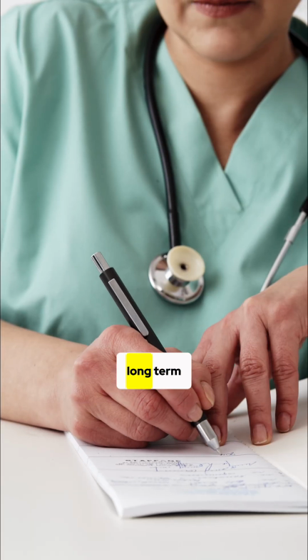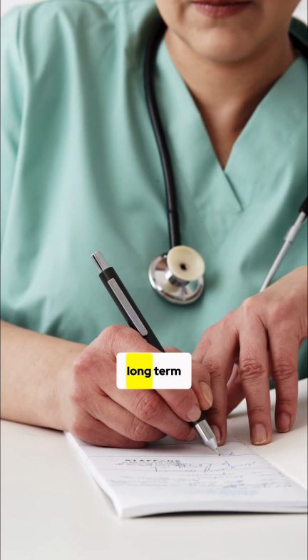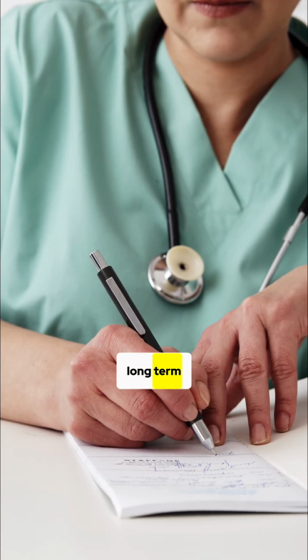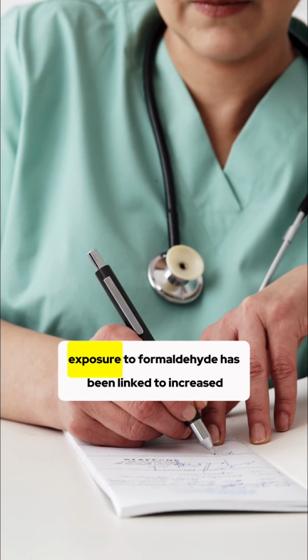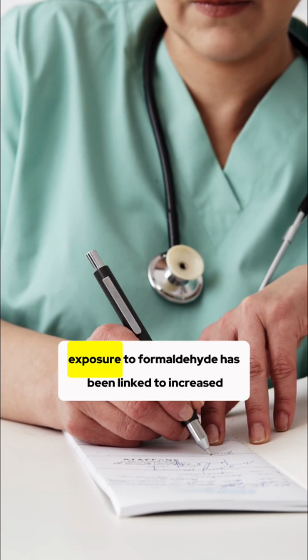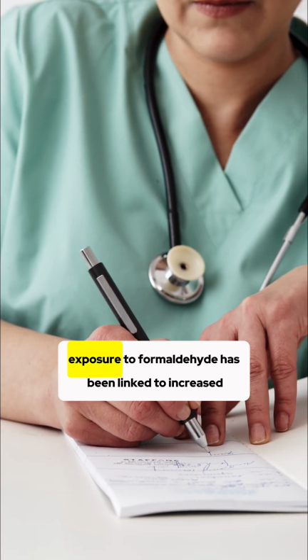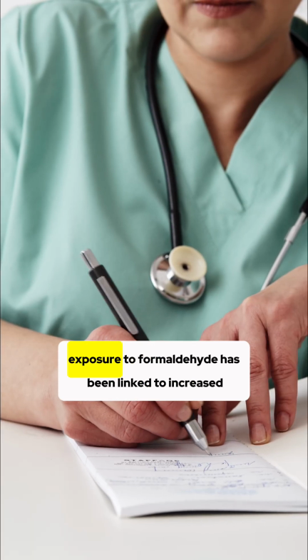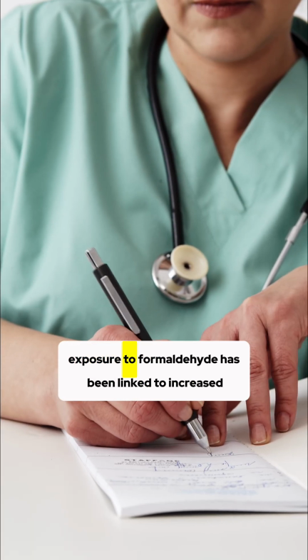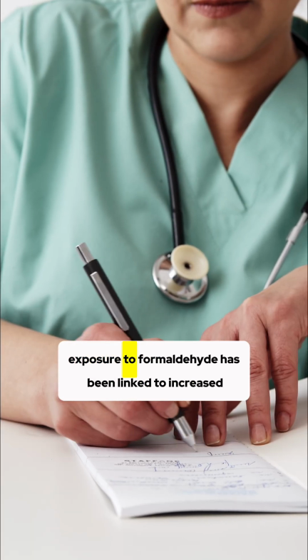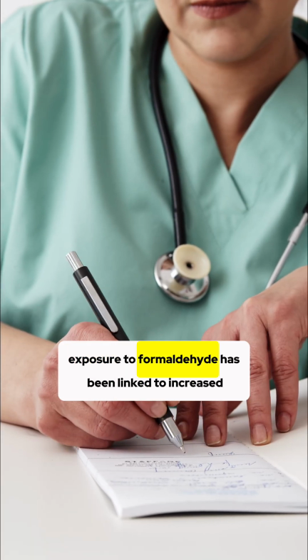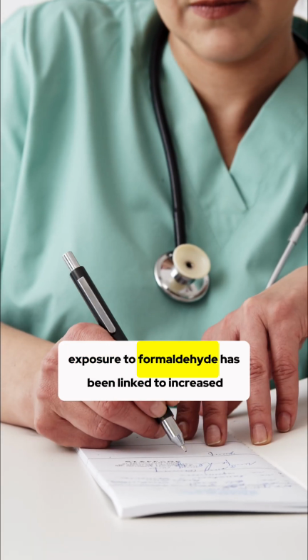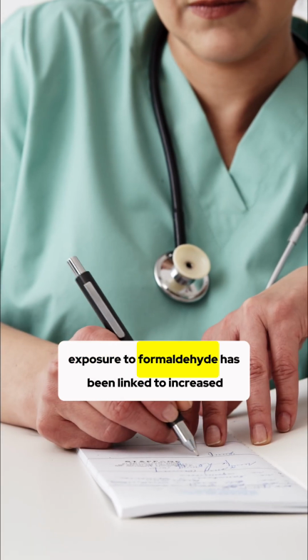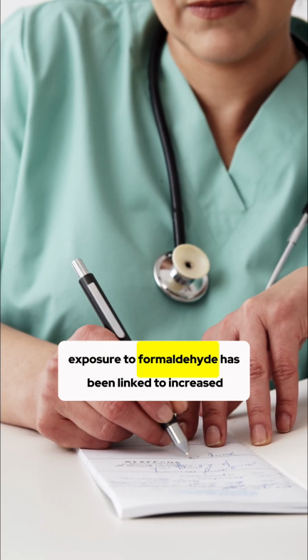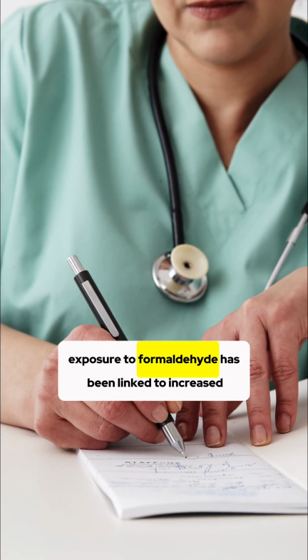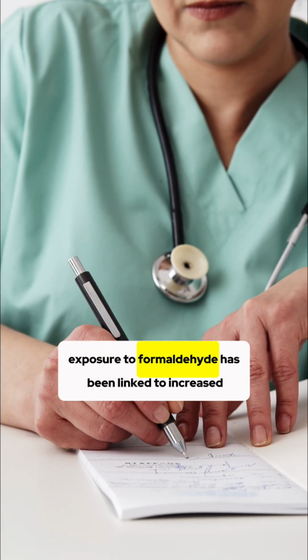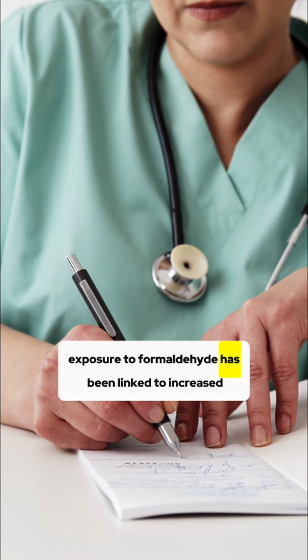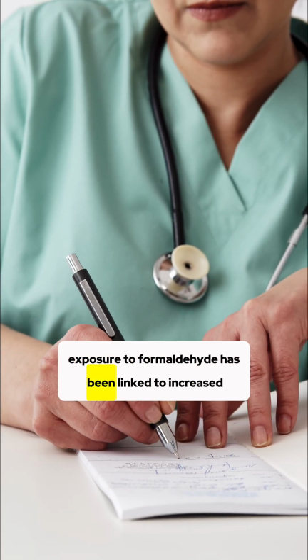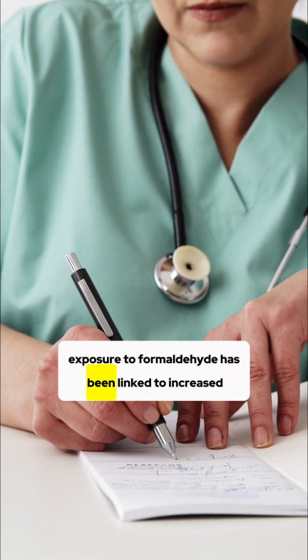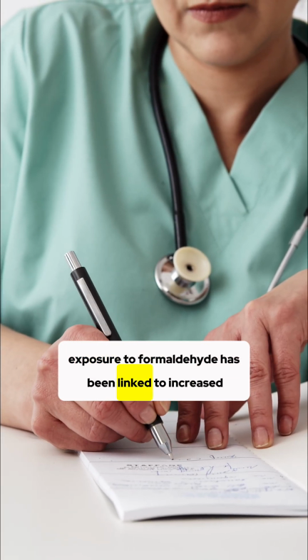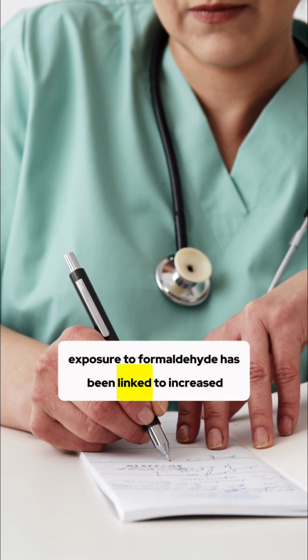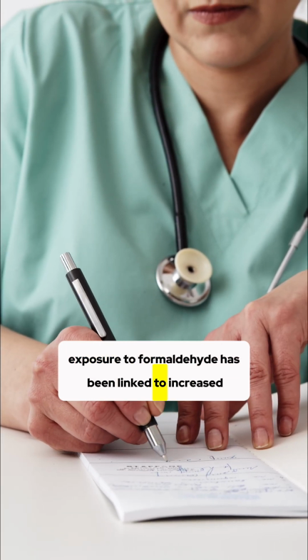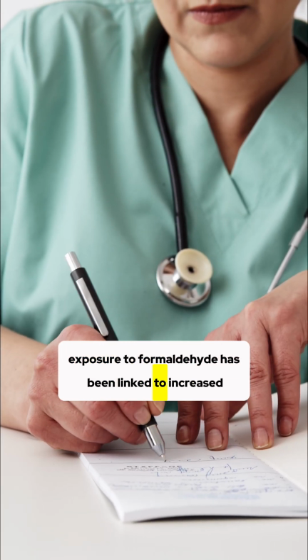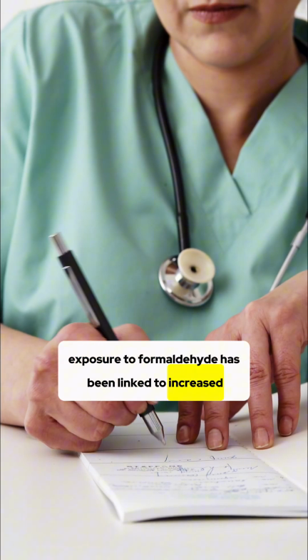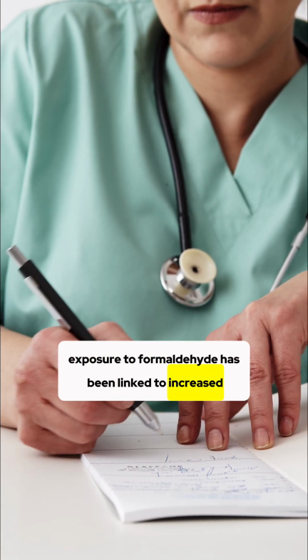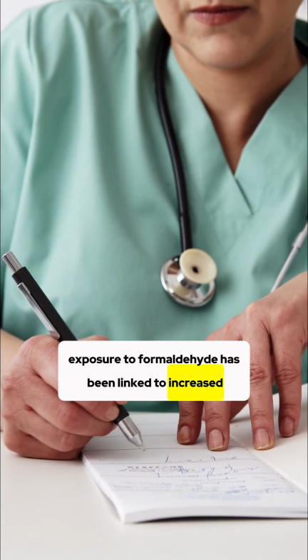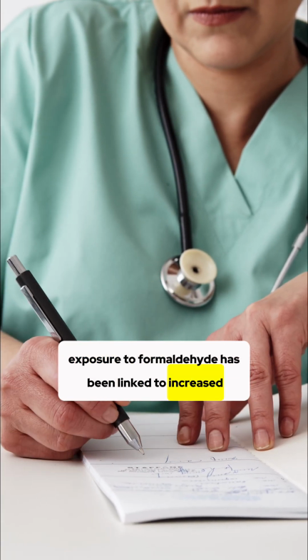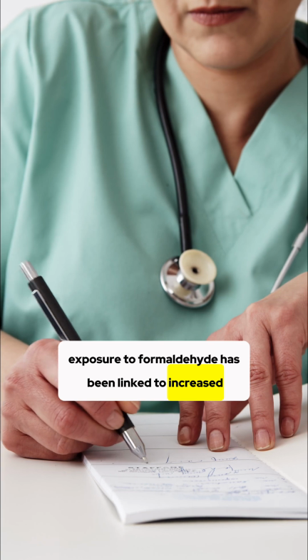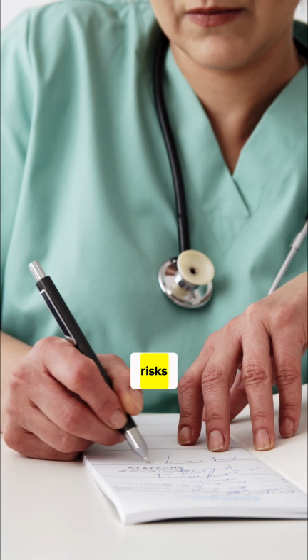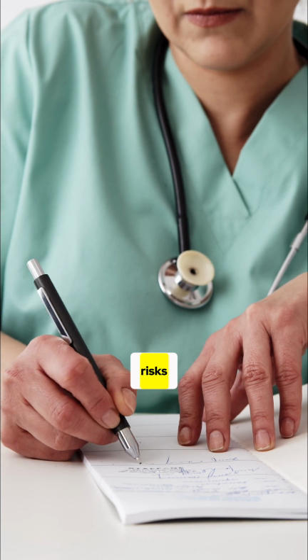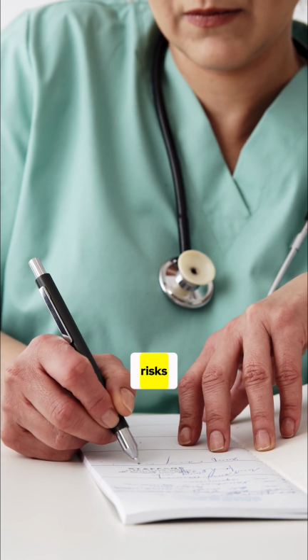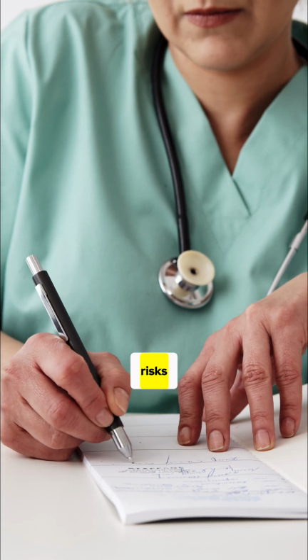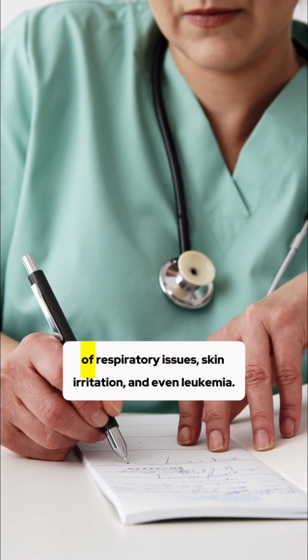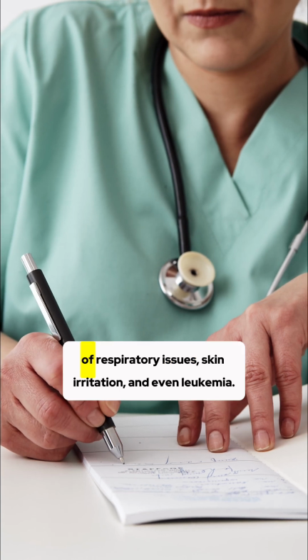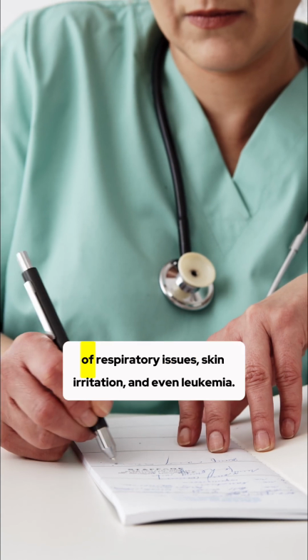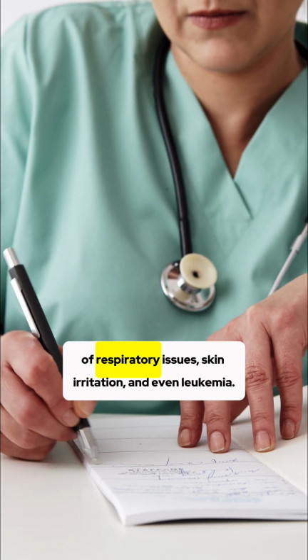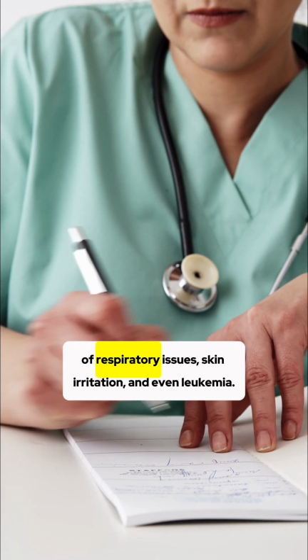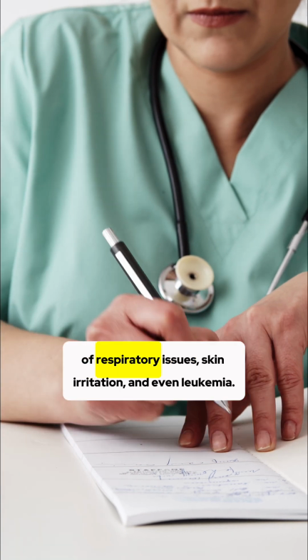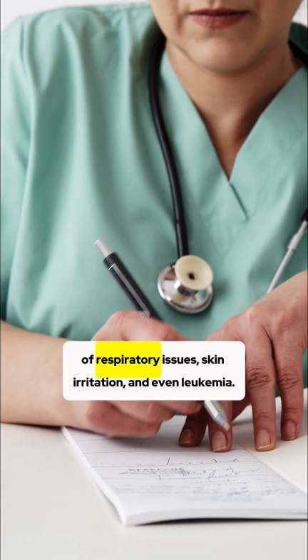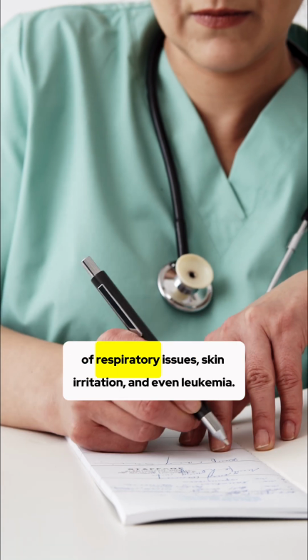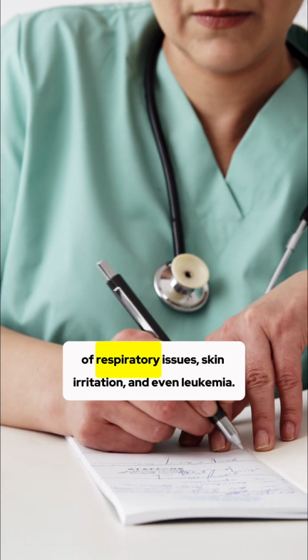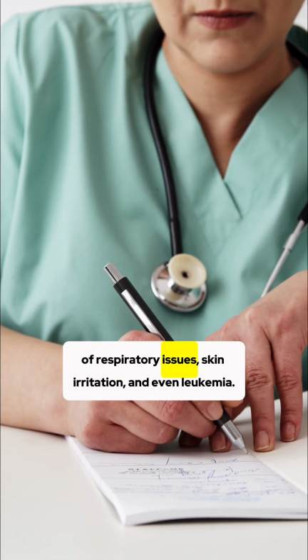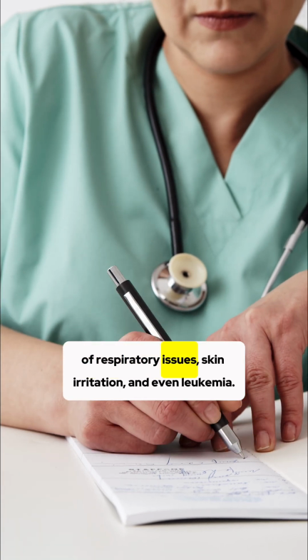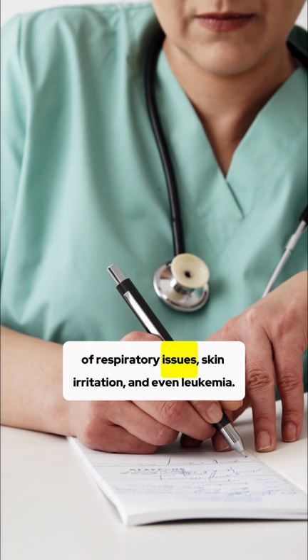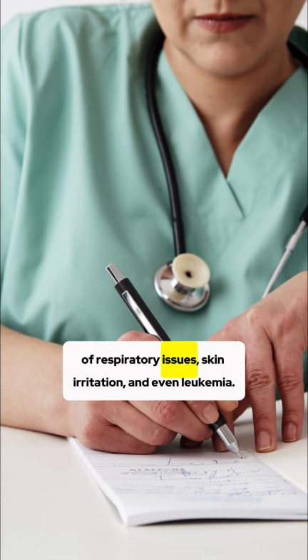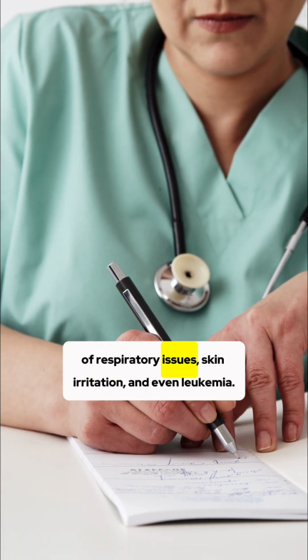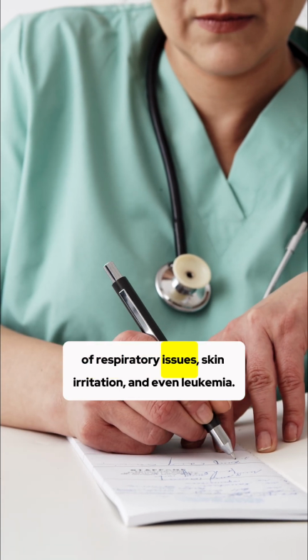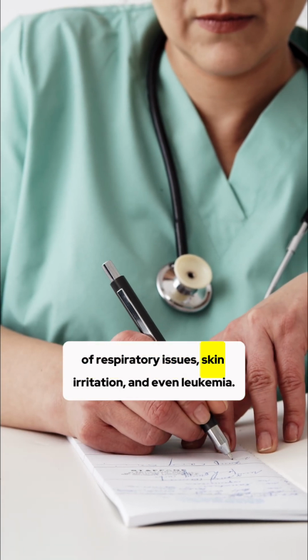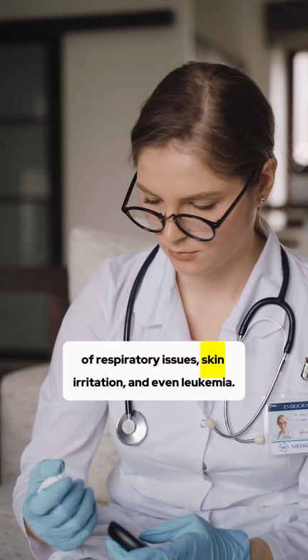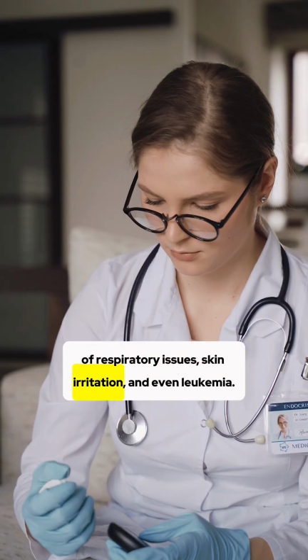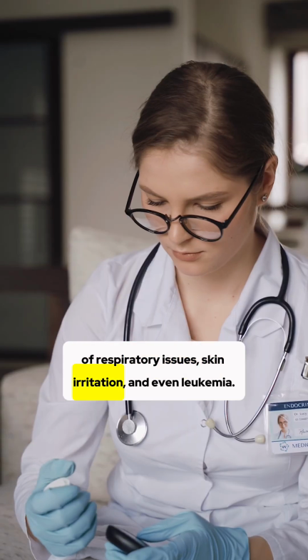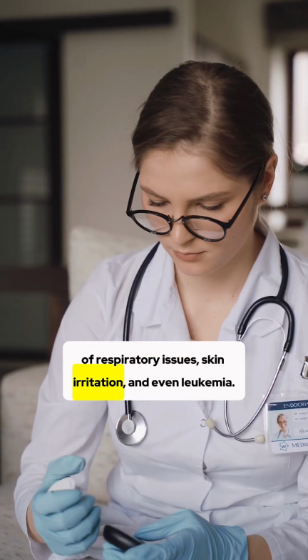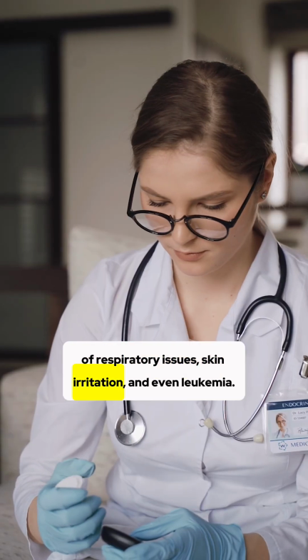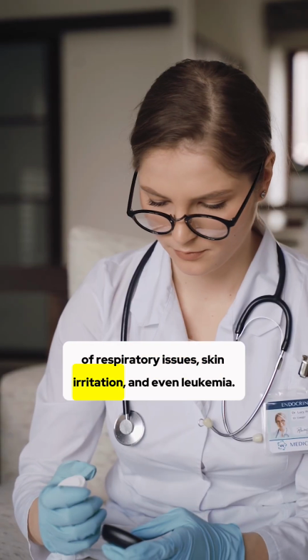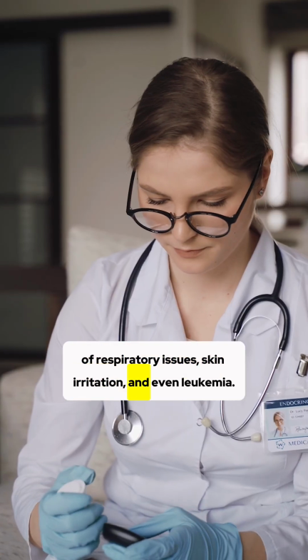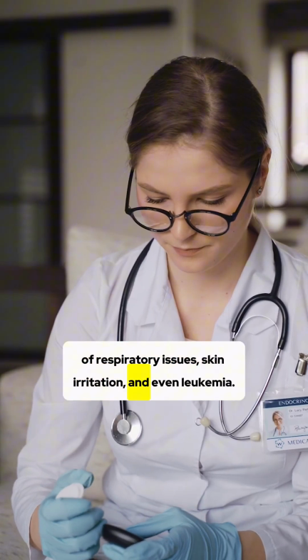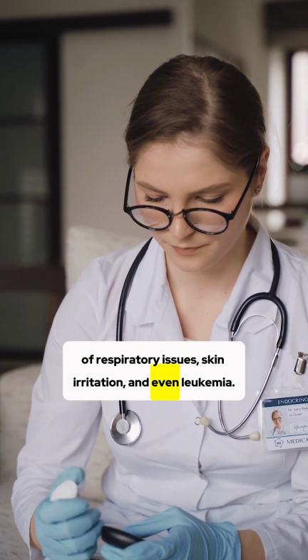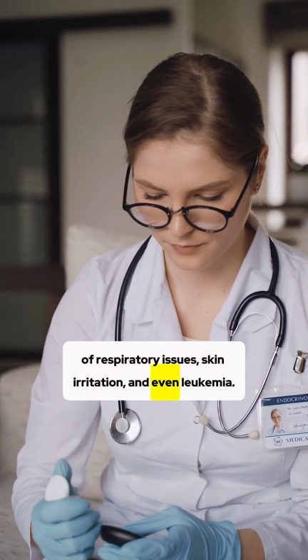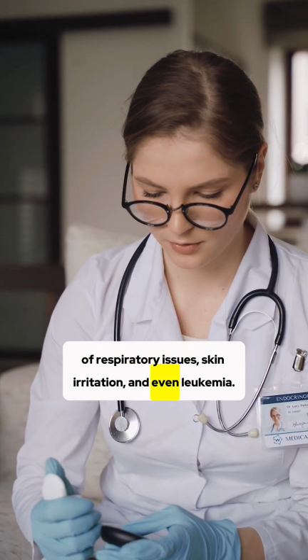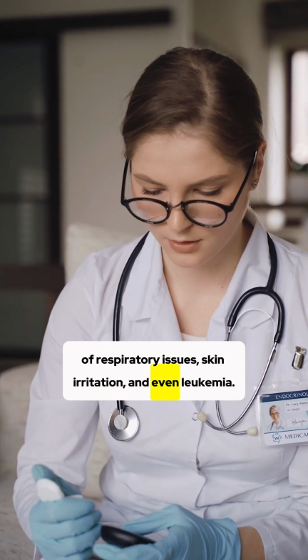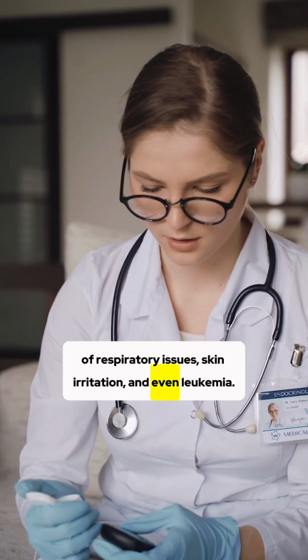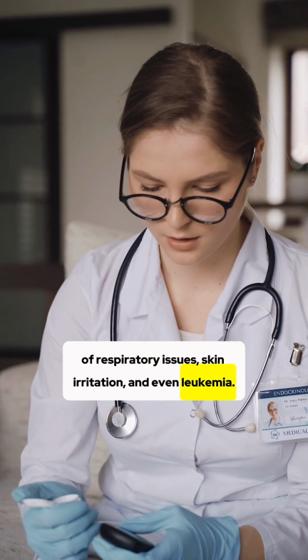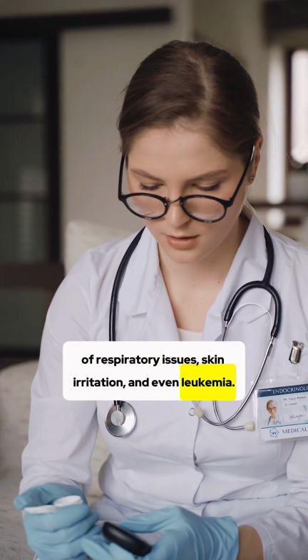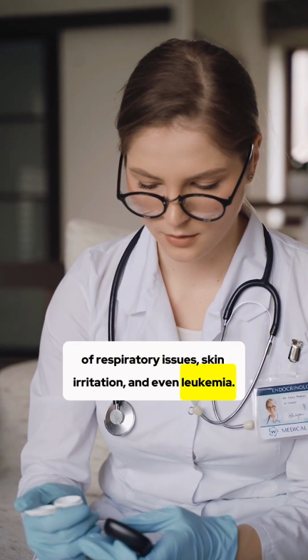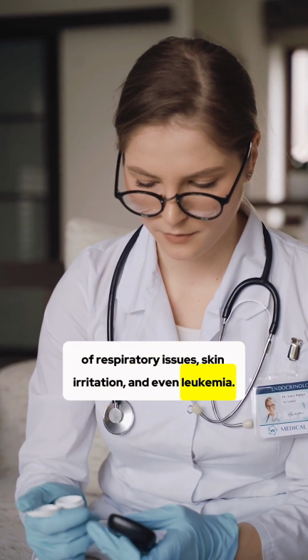Long-term exposure to formaldehyde has been linked to increased risks of respiratory issues, skin irritation, and even leukemia.